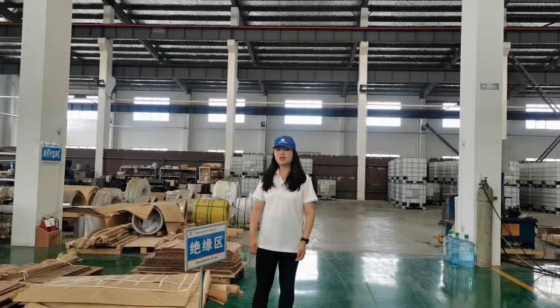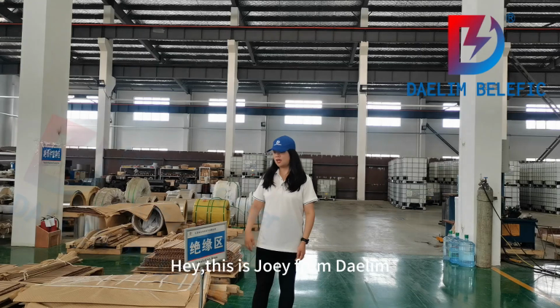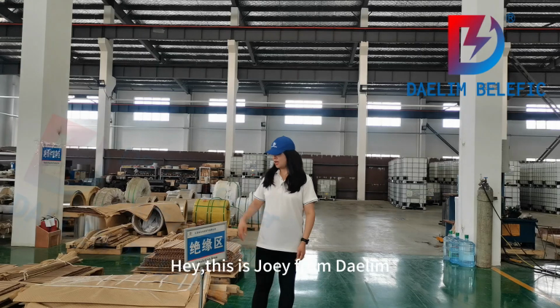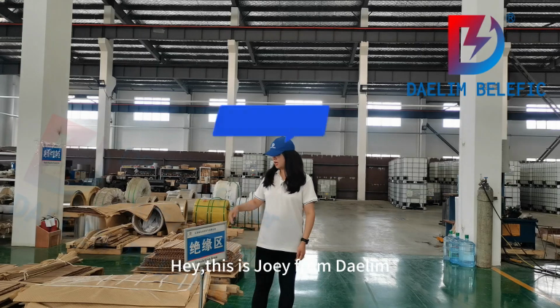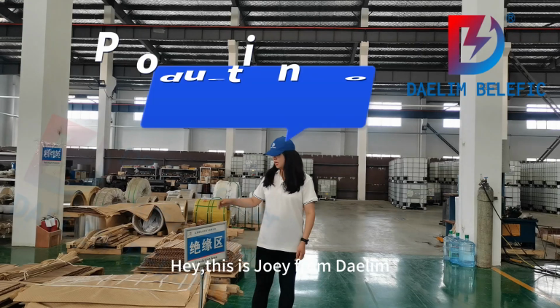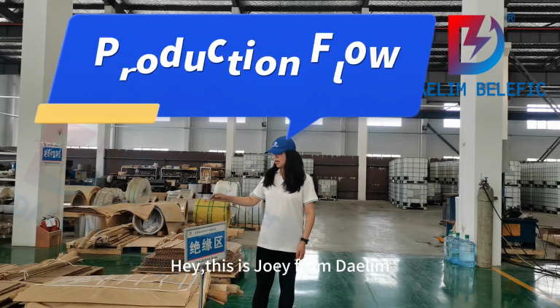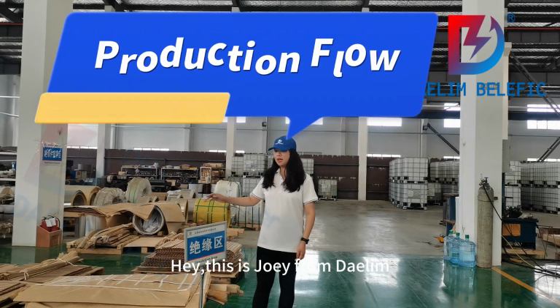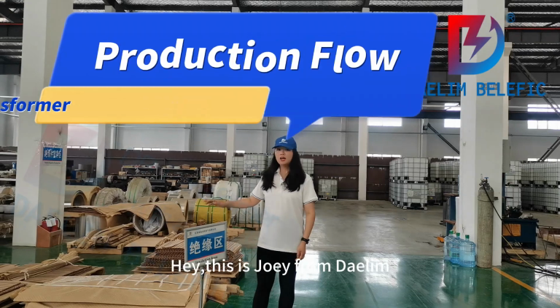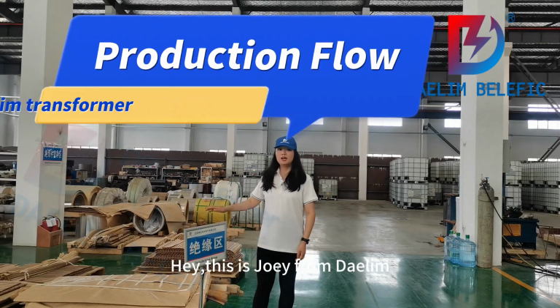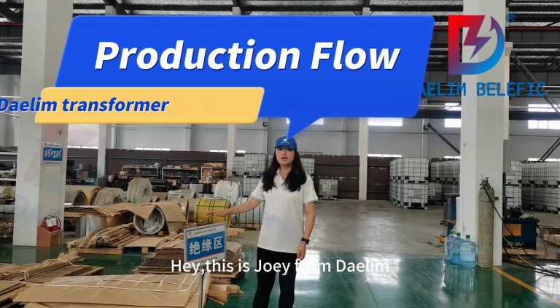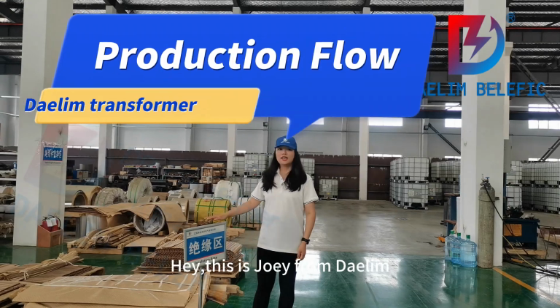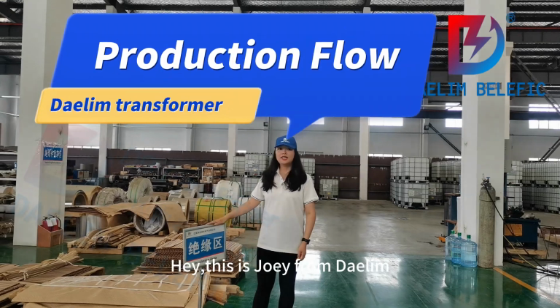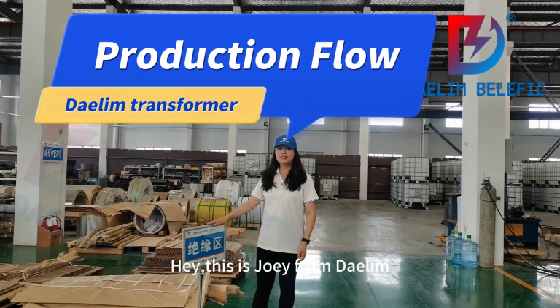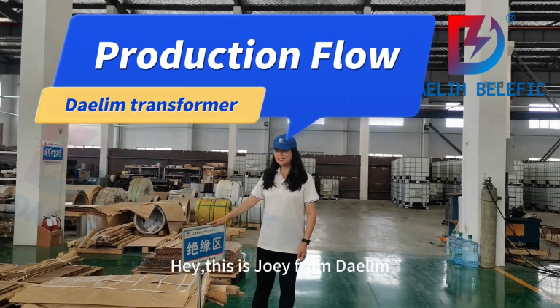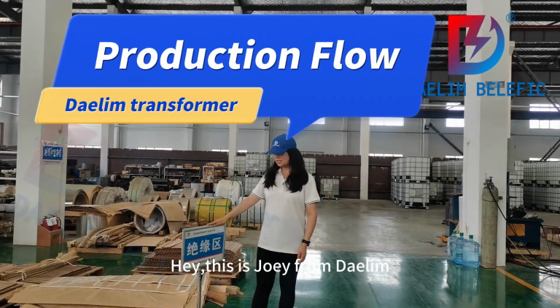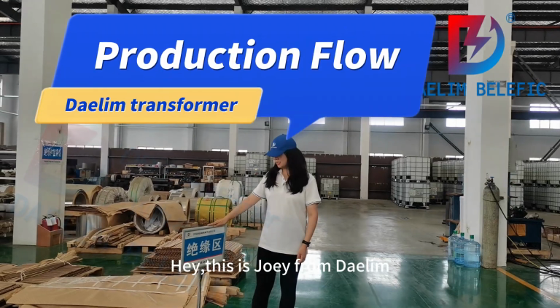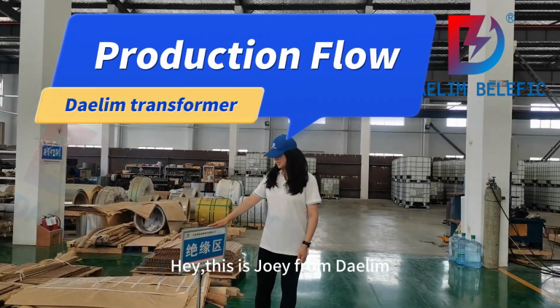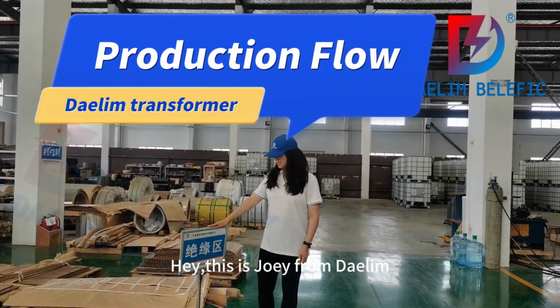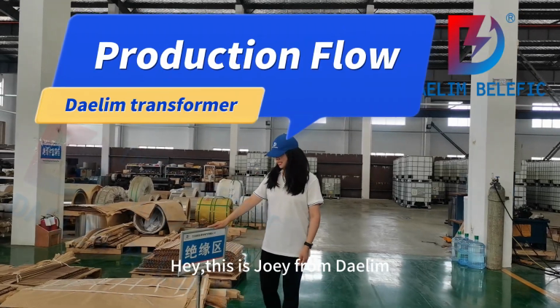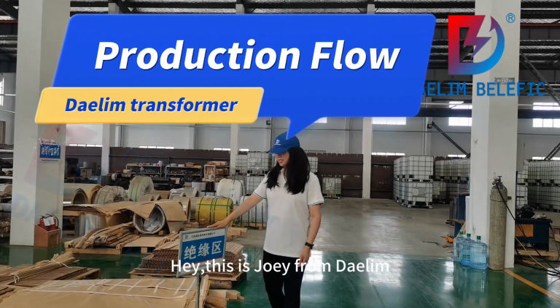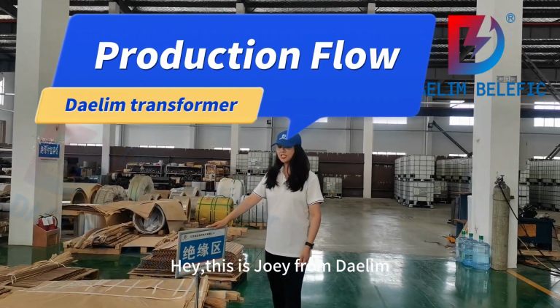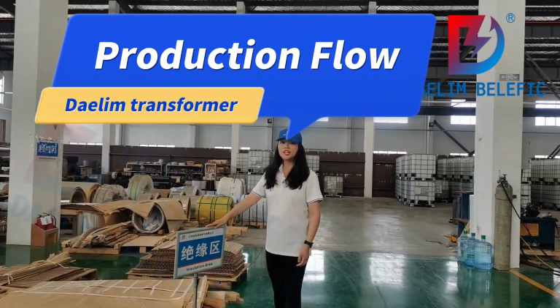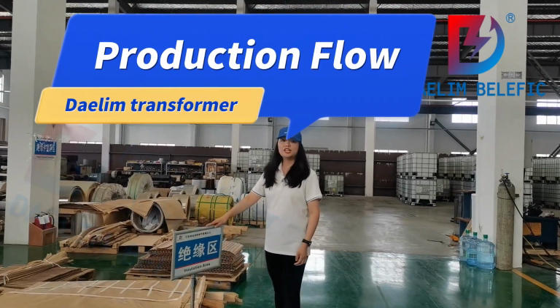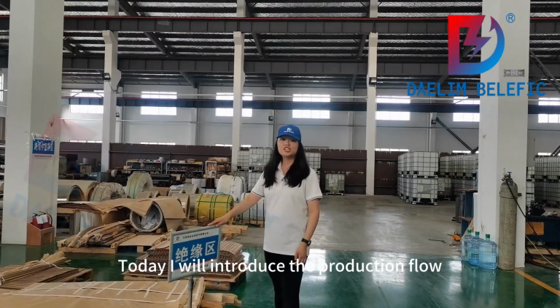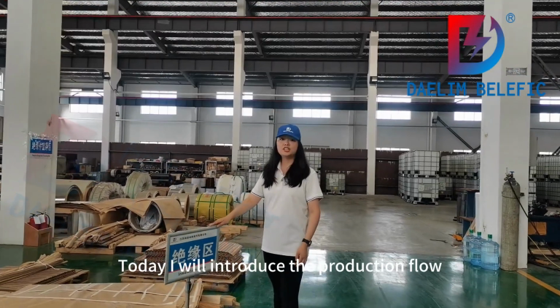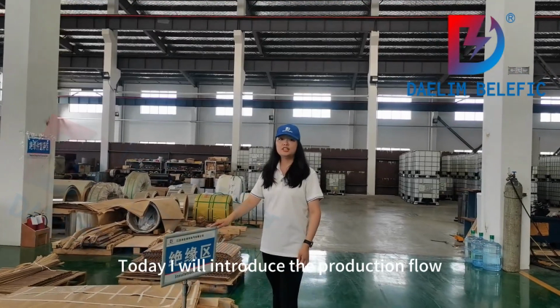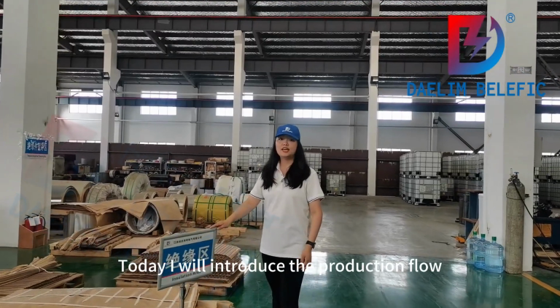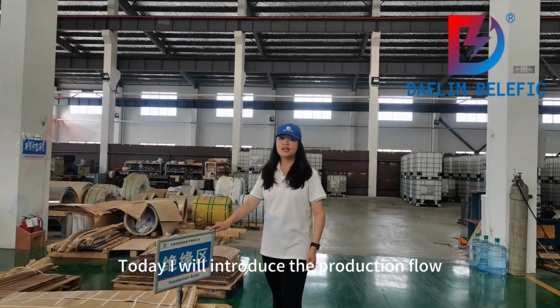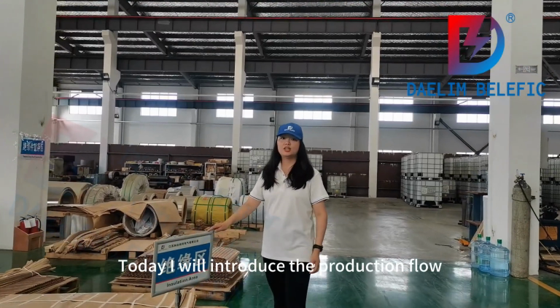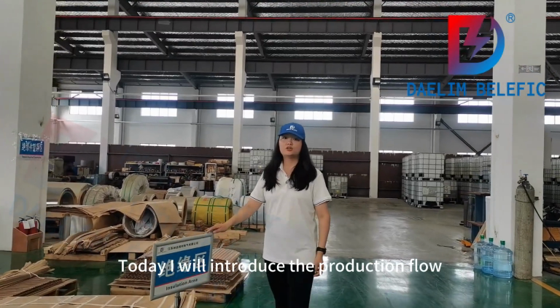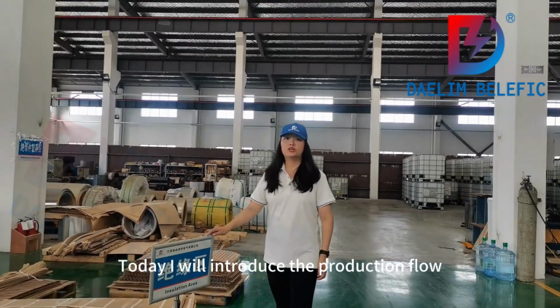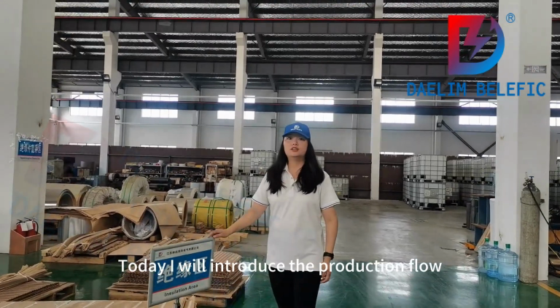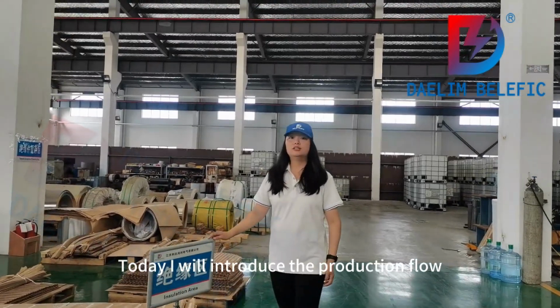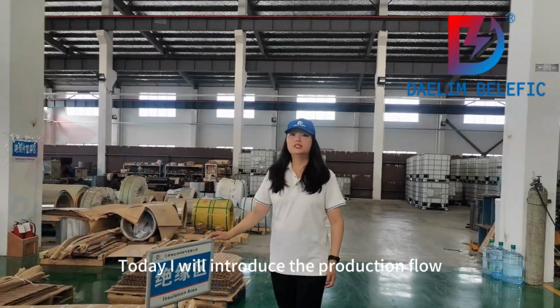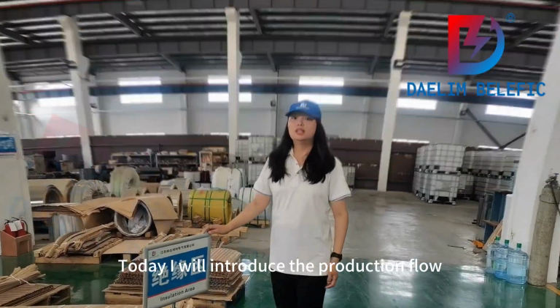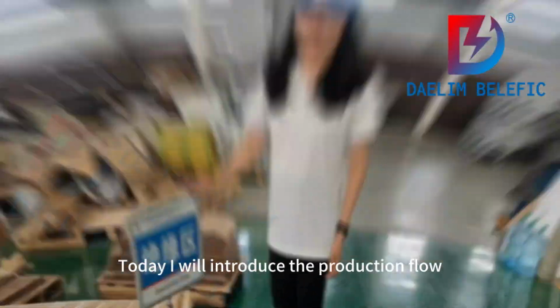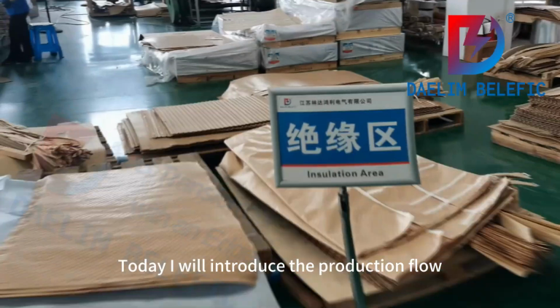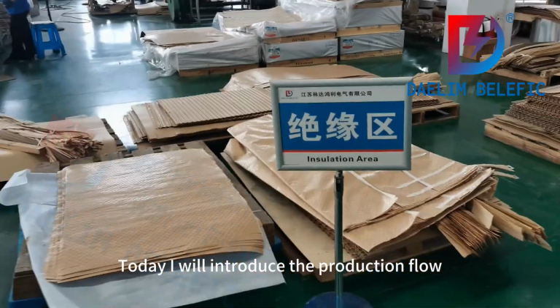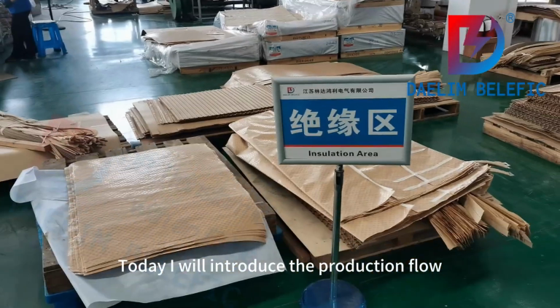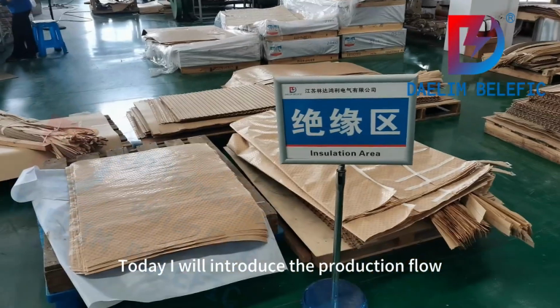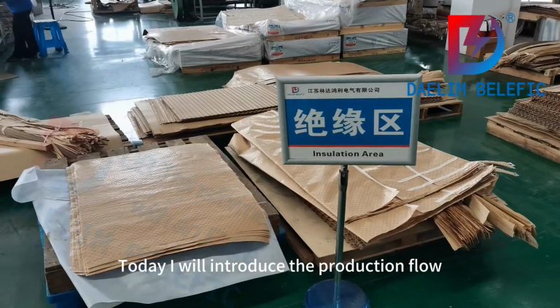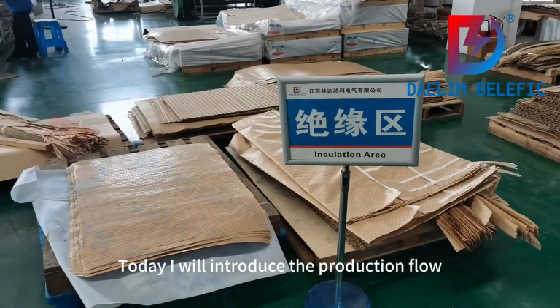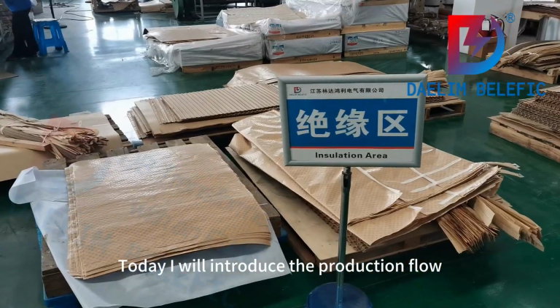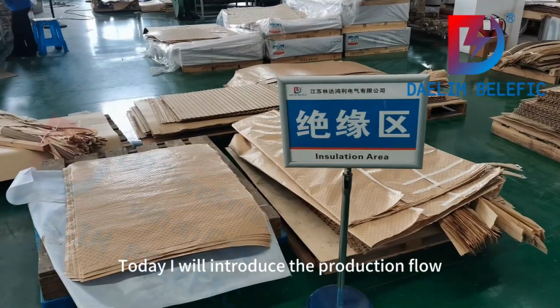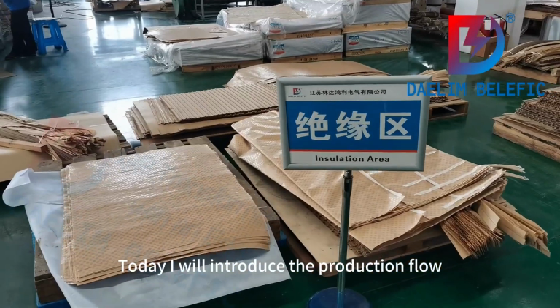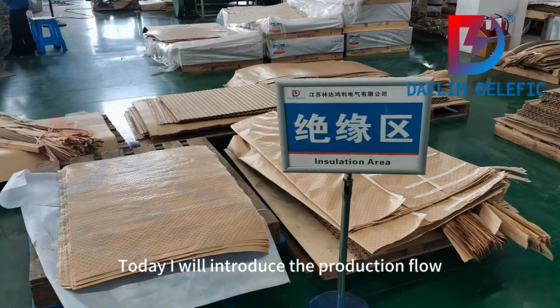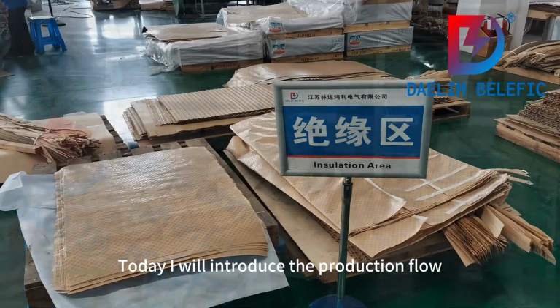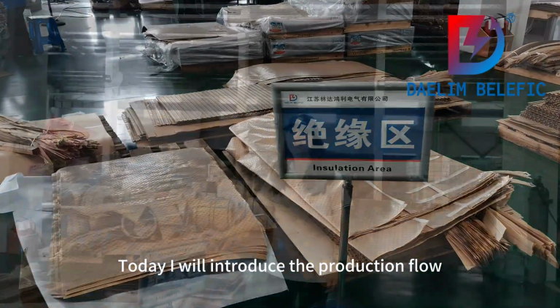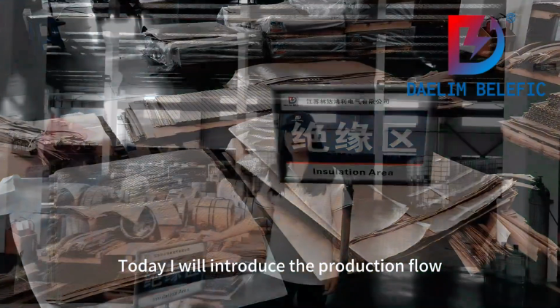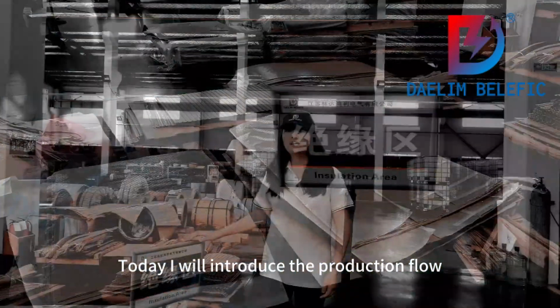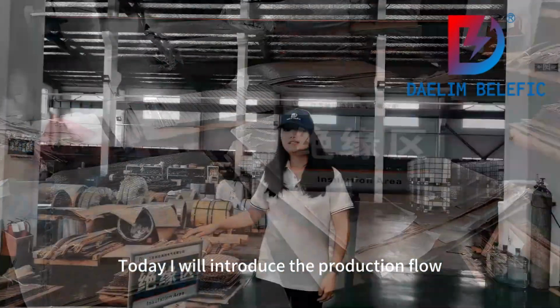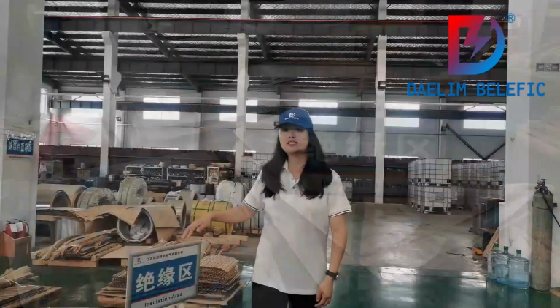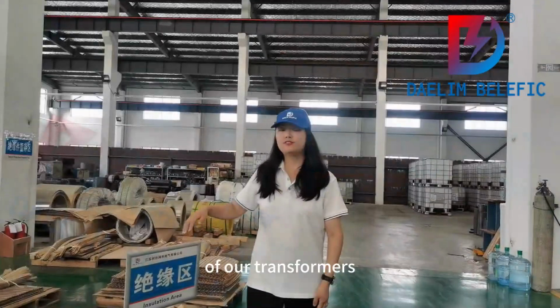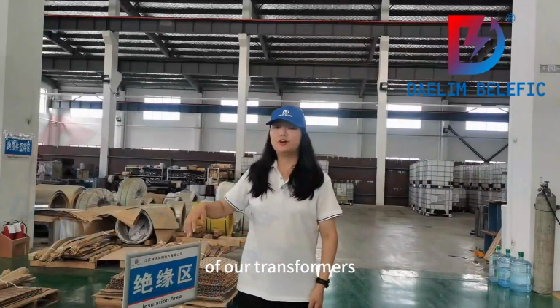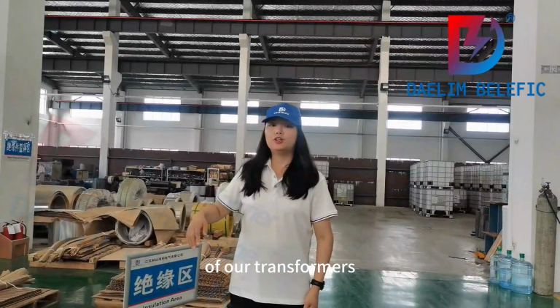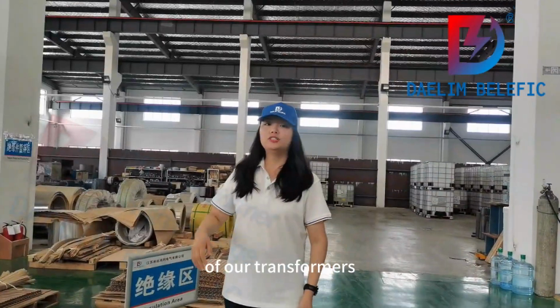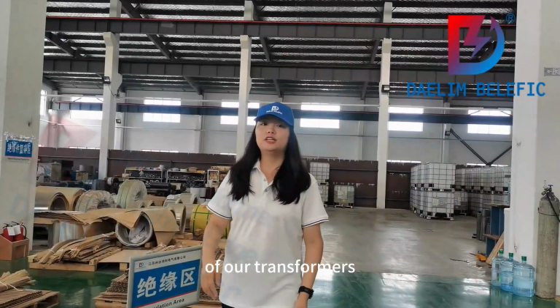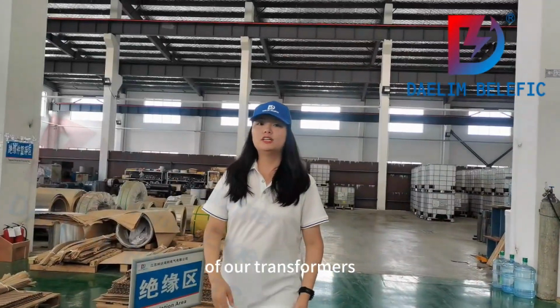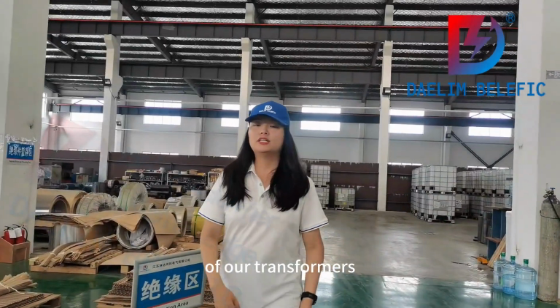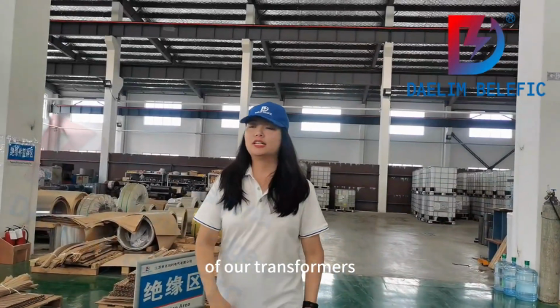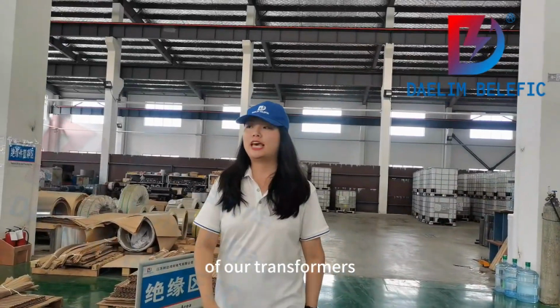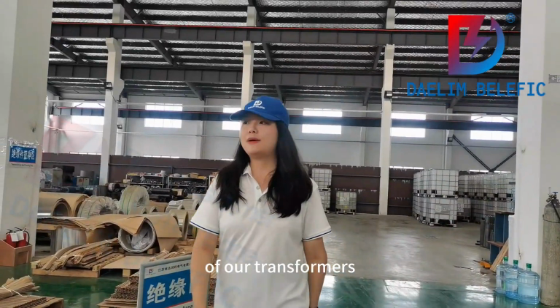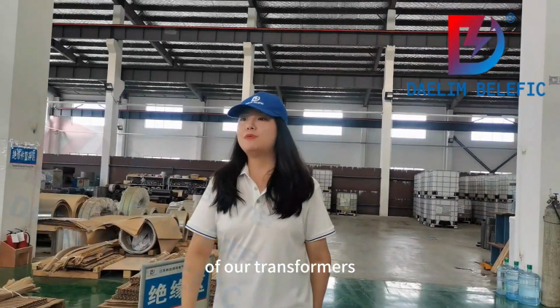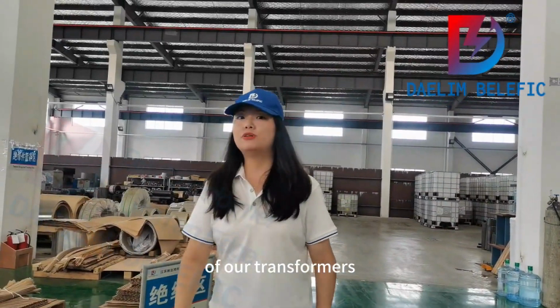Hey, I'm Joey from Dalim. Today I will introduce the production floor of oil transformers.